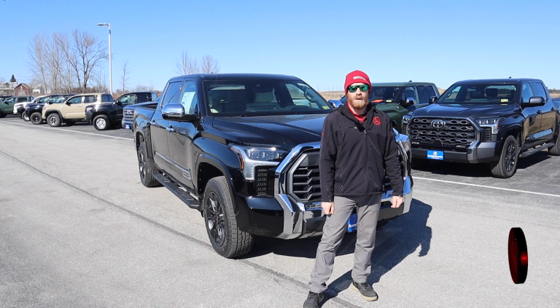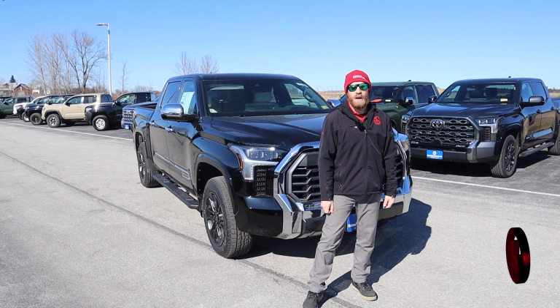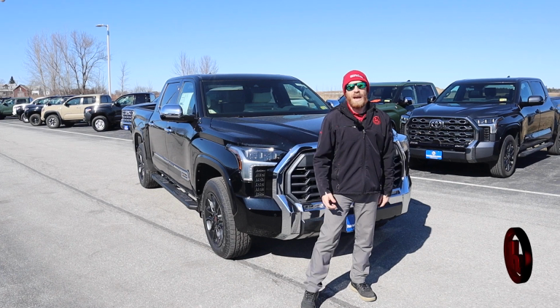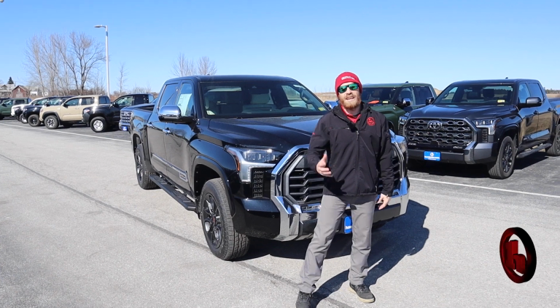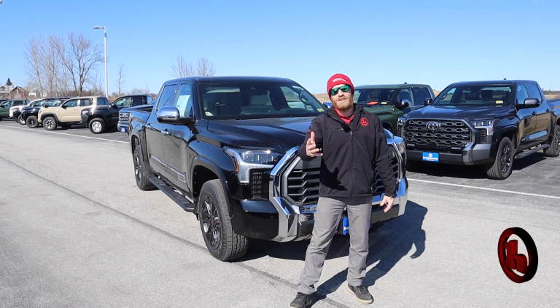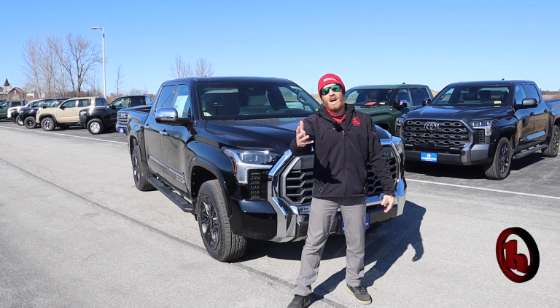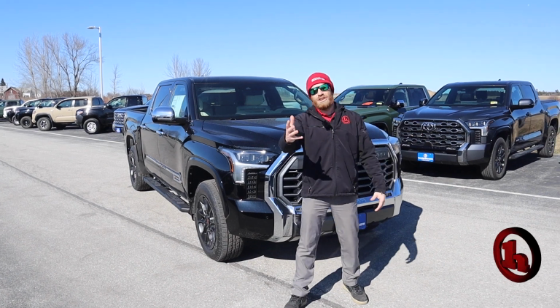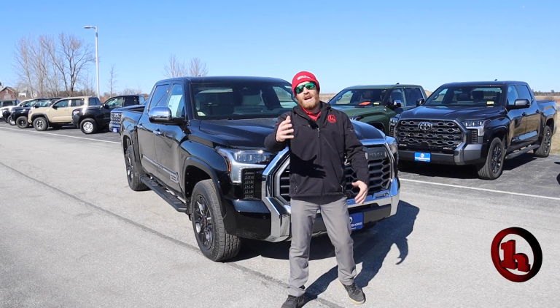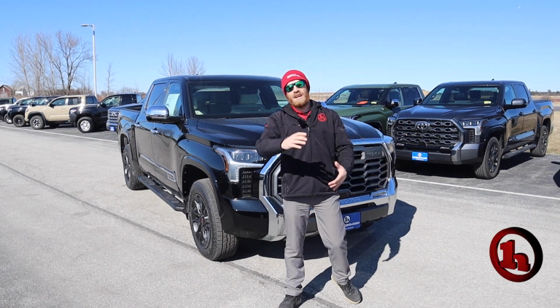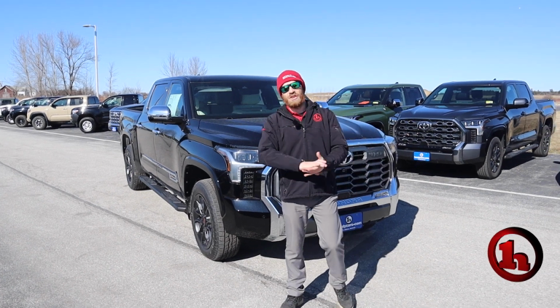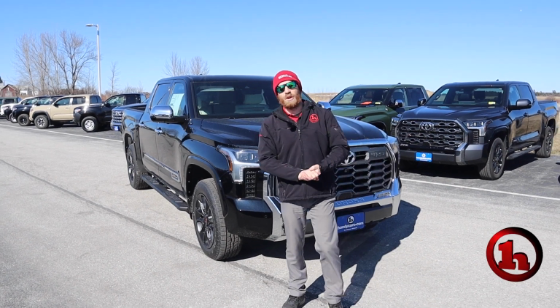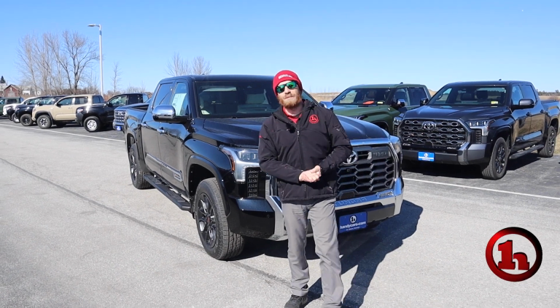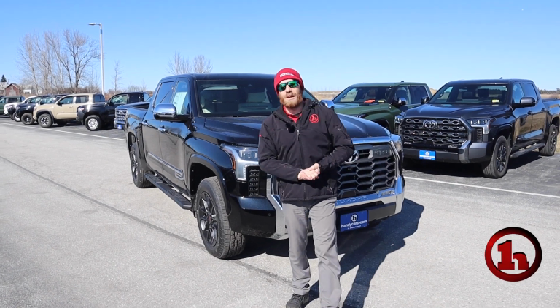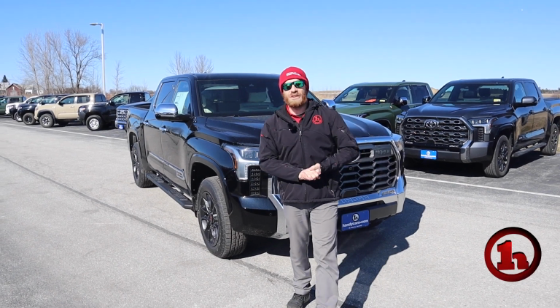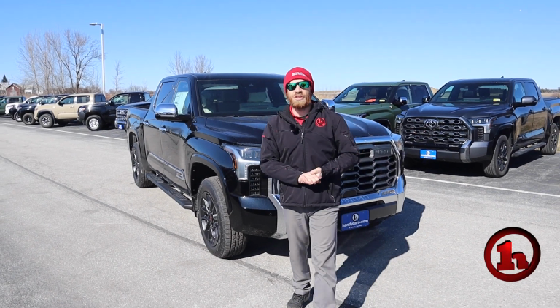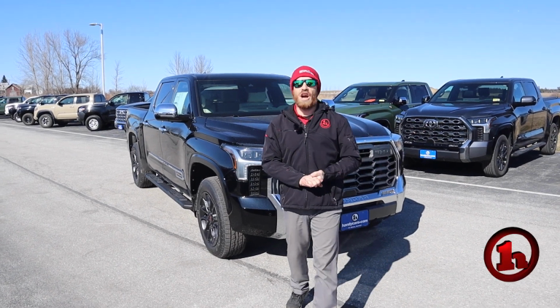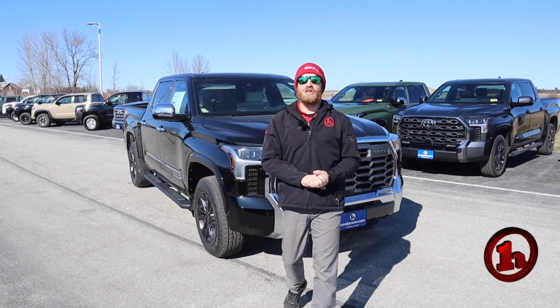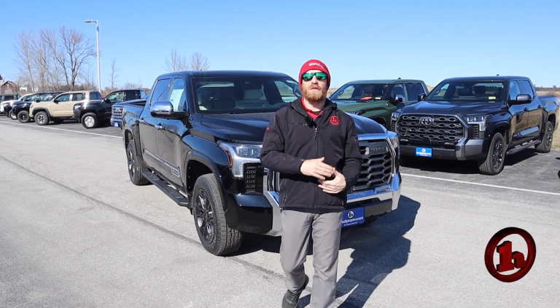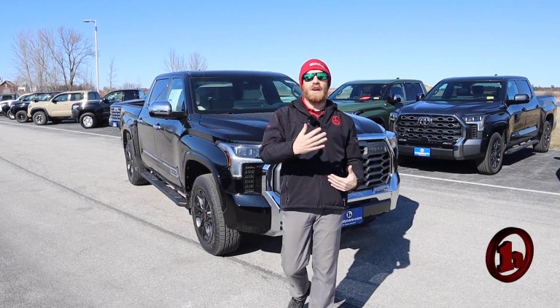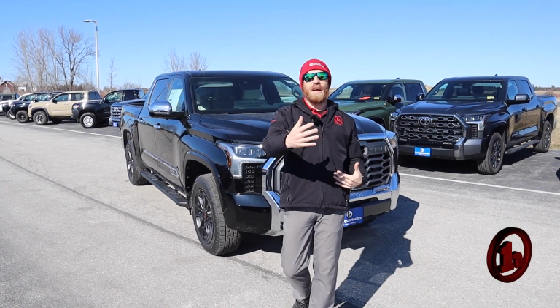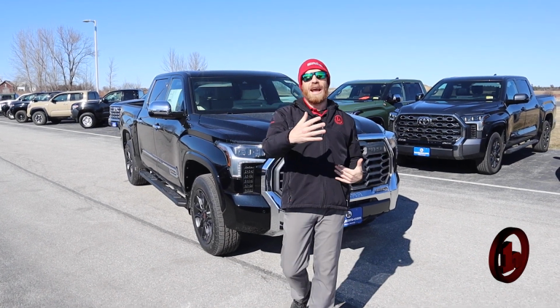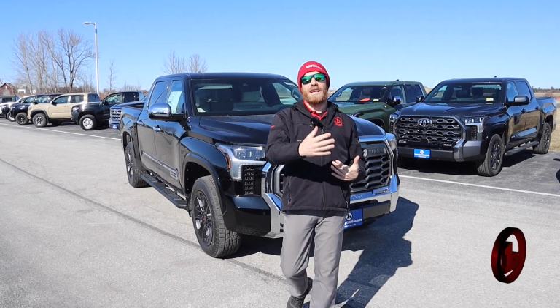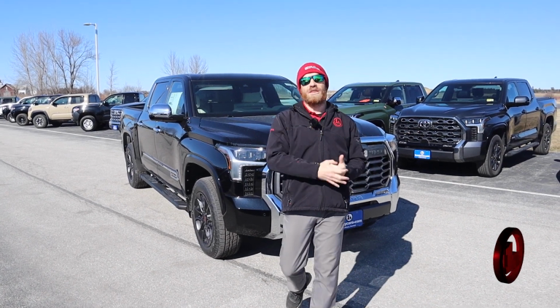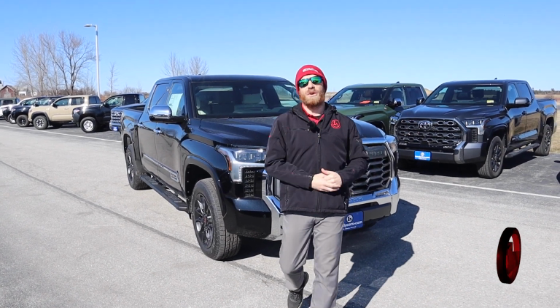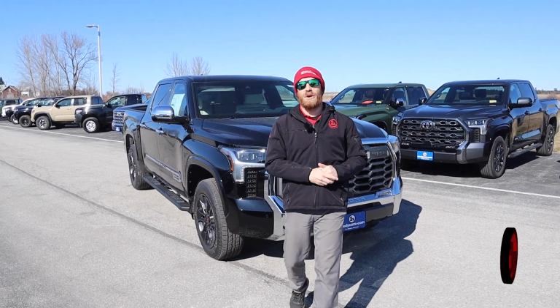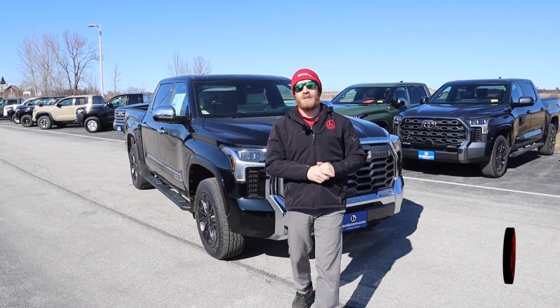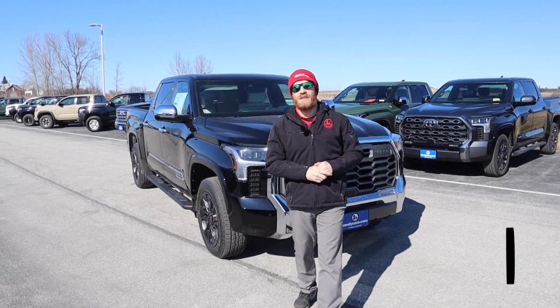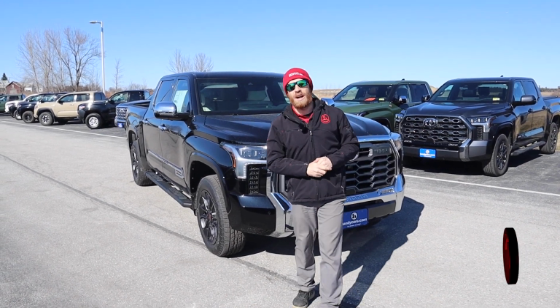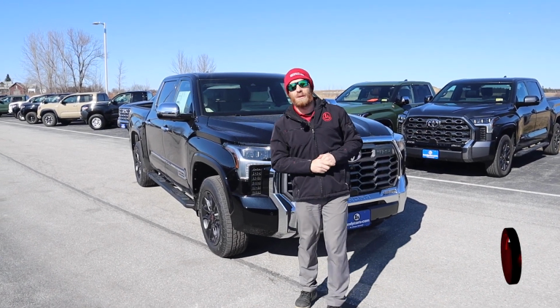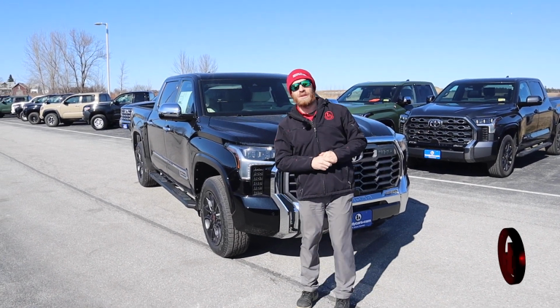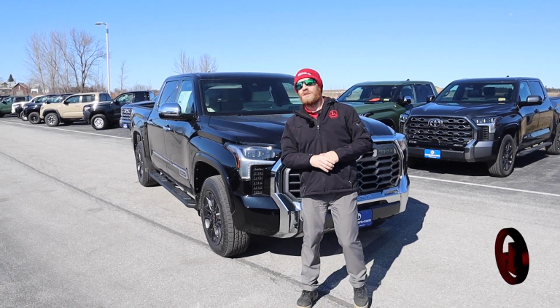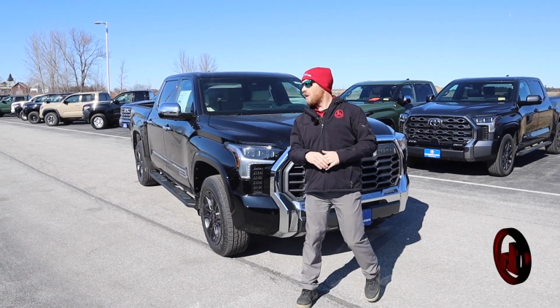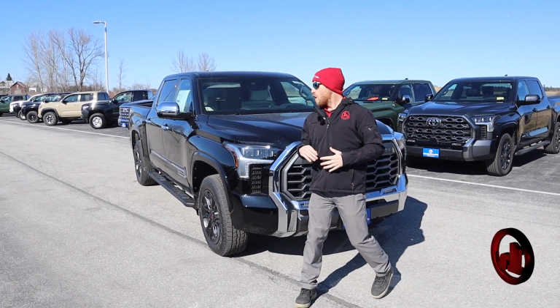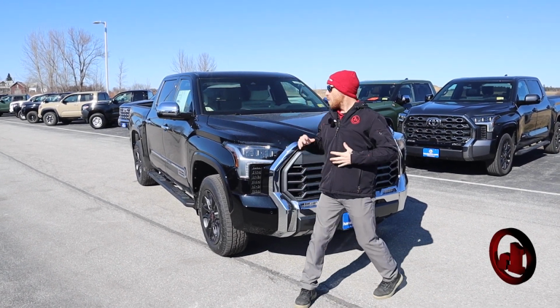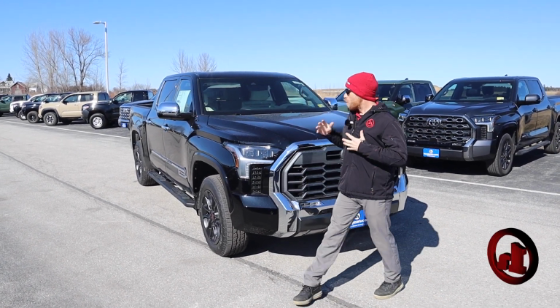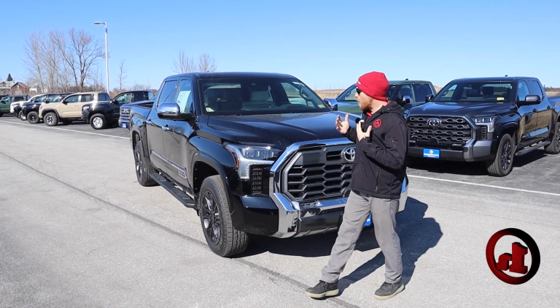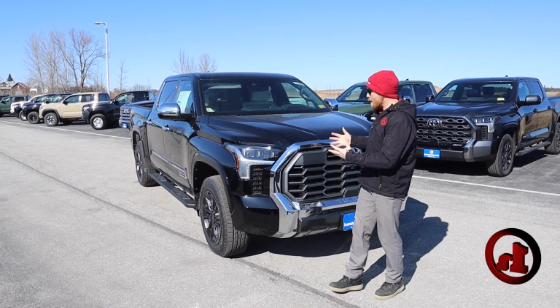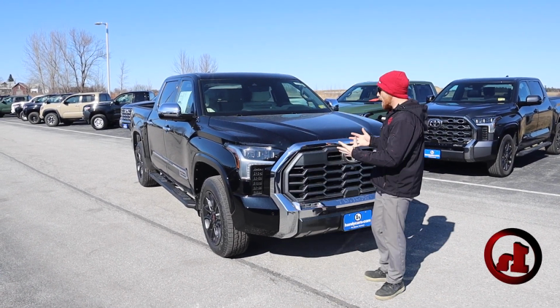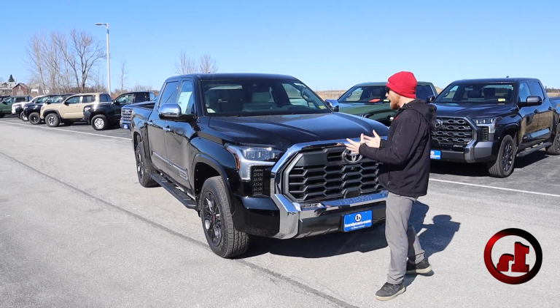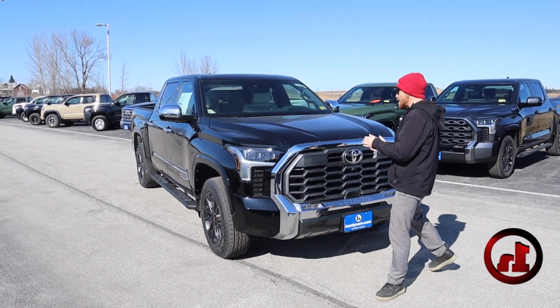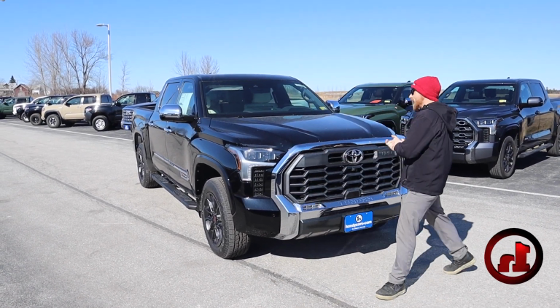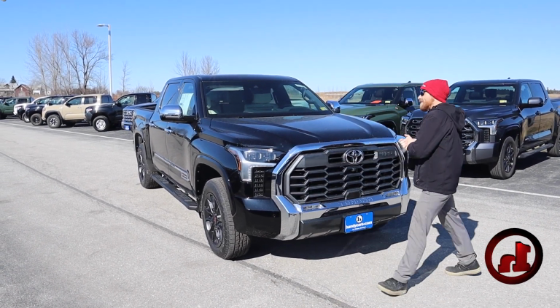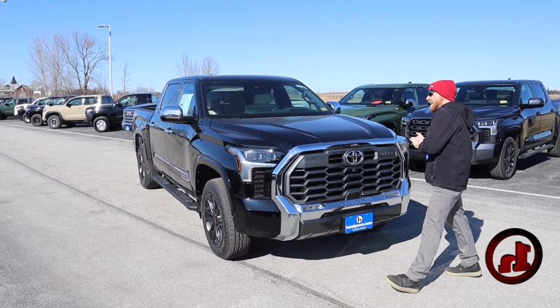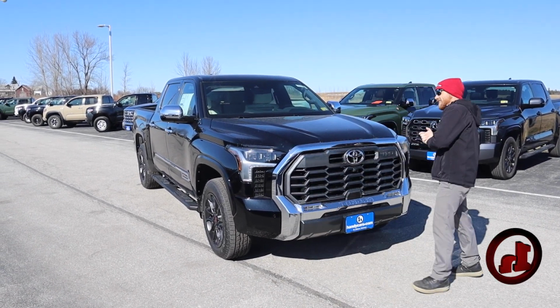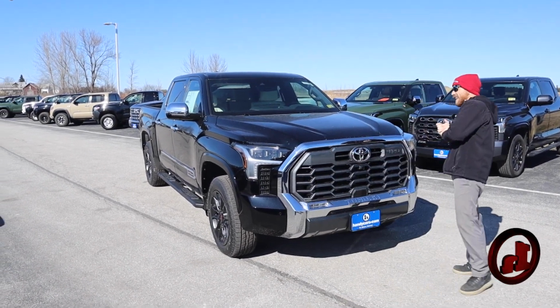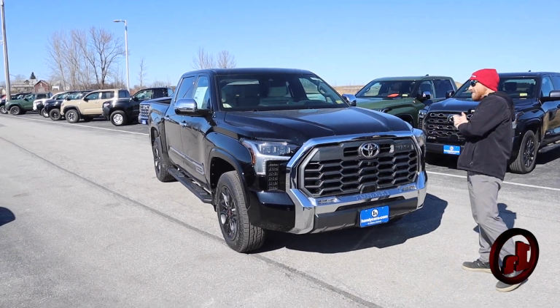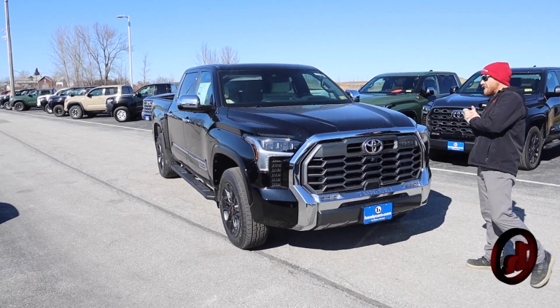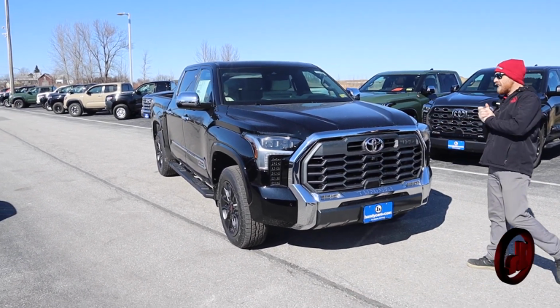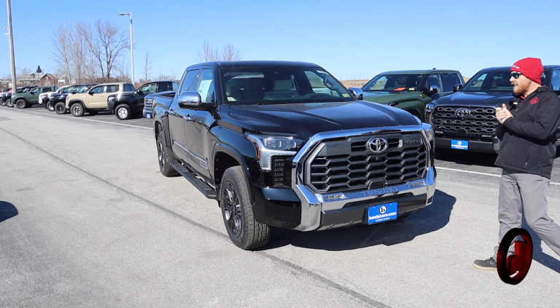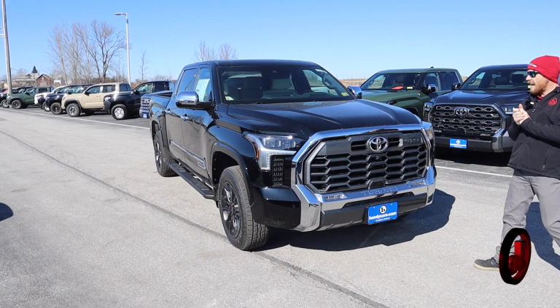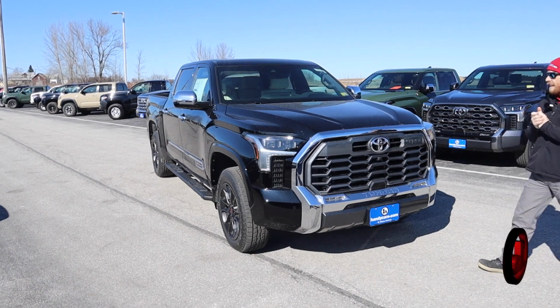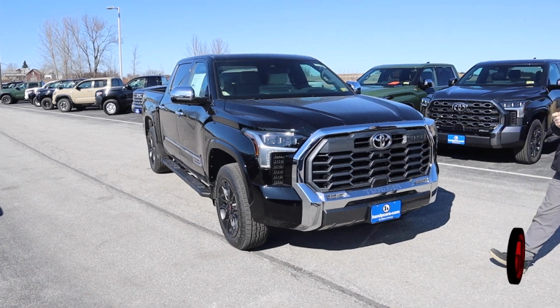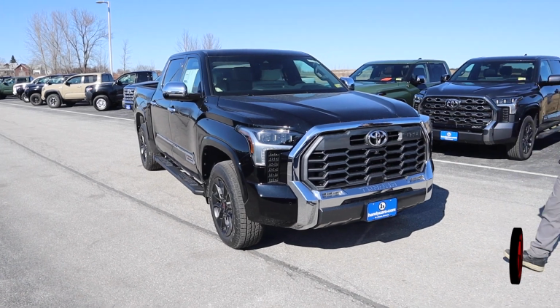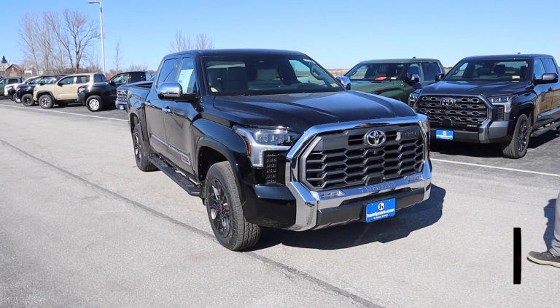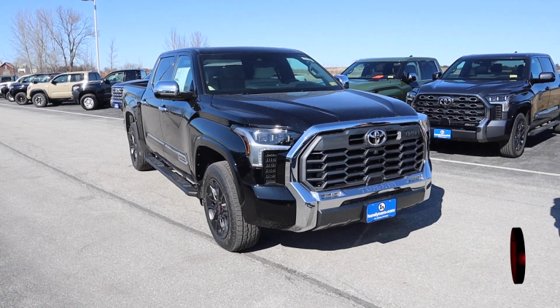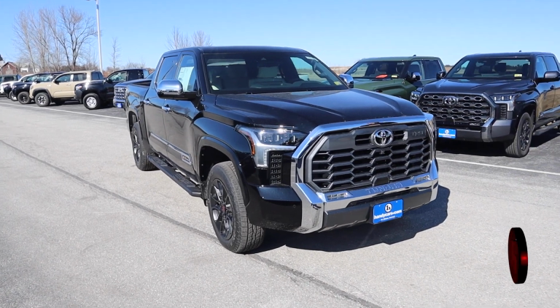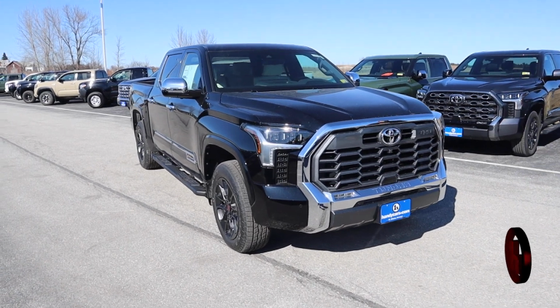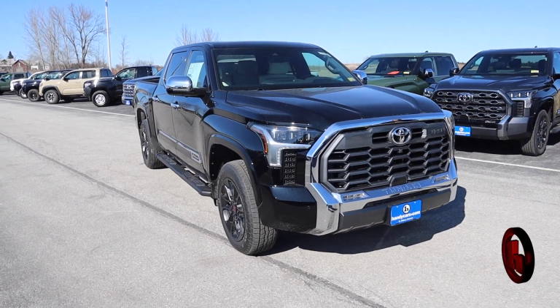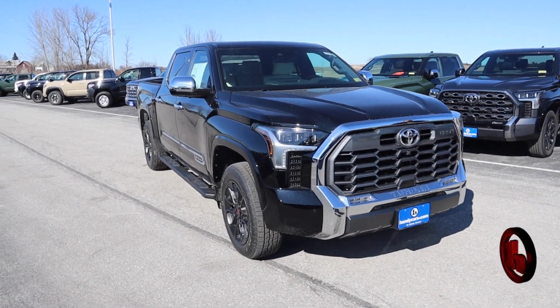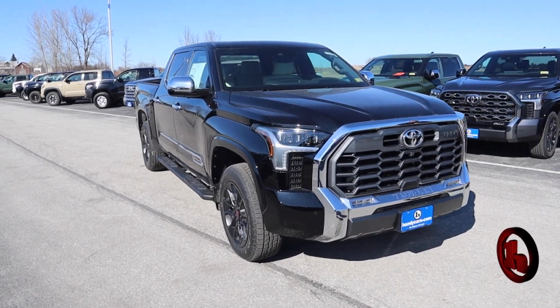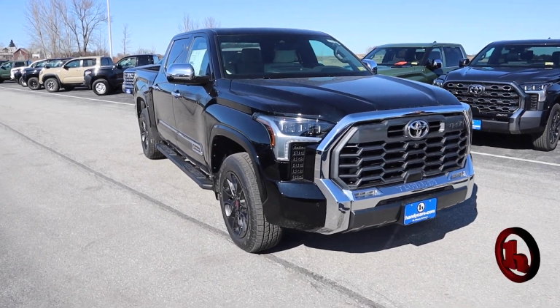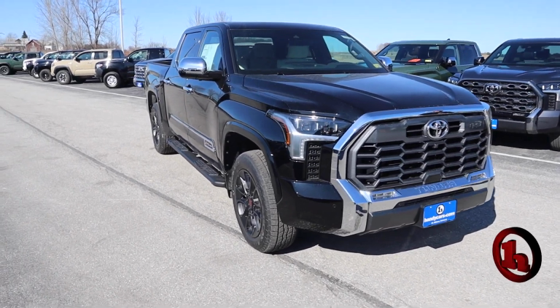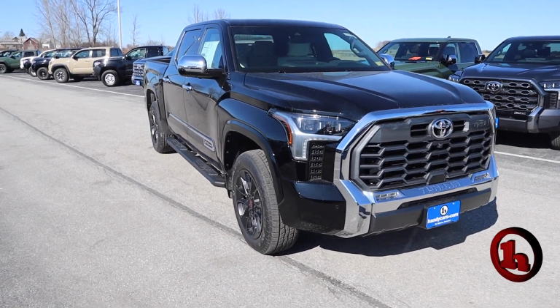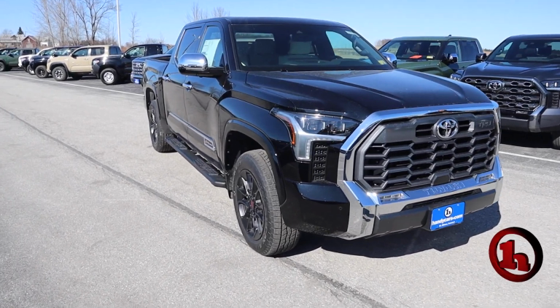Hey Josh, how's it going? It's Josh over here at Handy Toyota in St. Albans. Right behind me, I have that 1794 Tundra you inquired about.